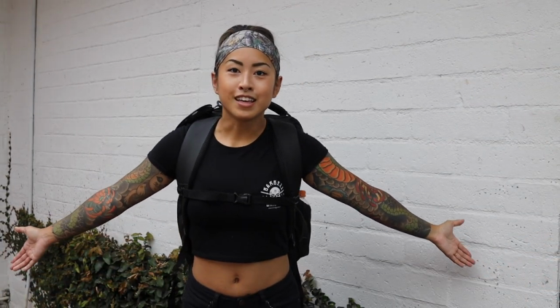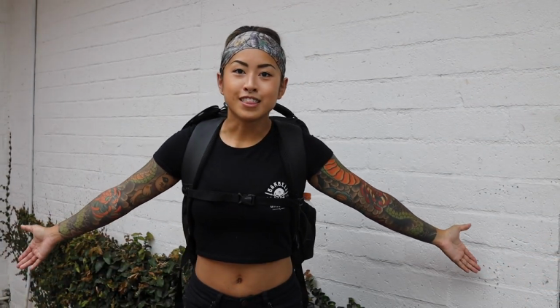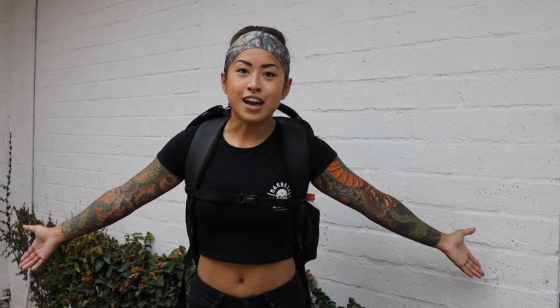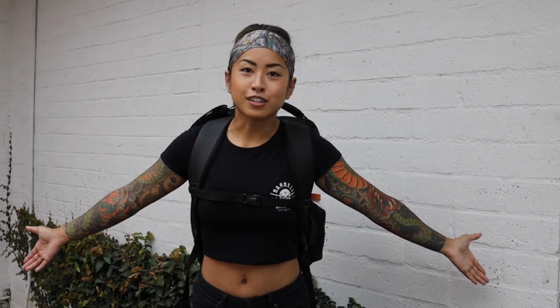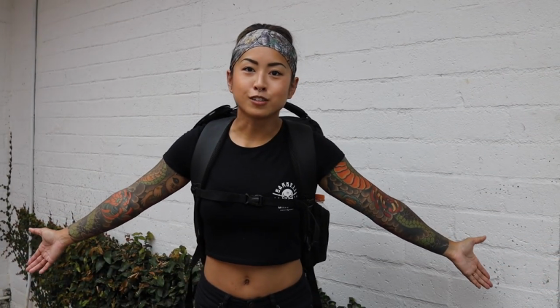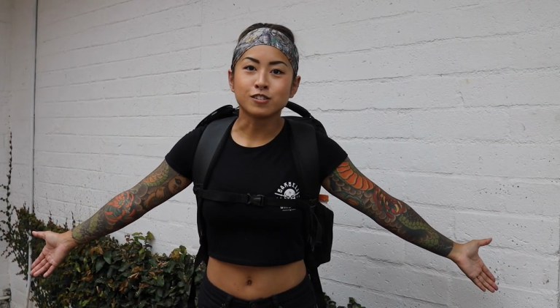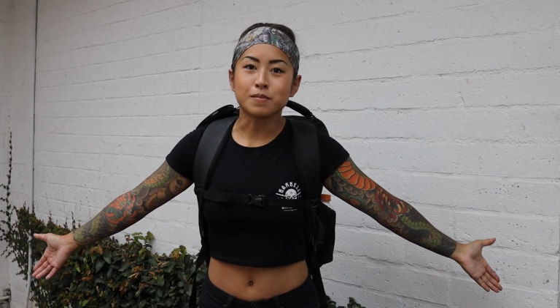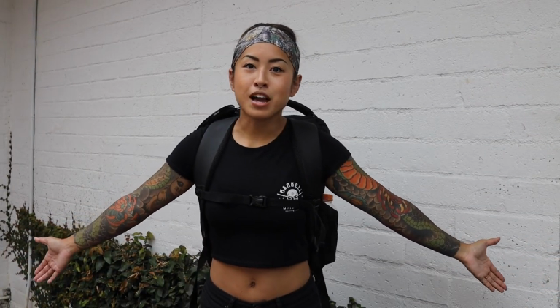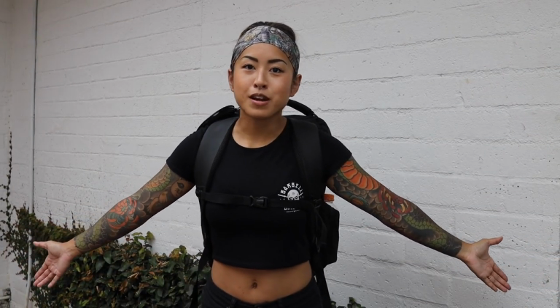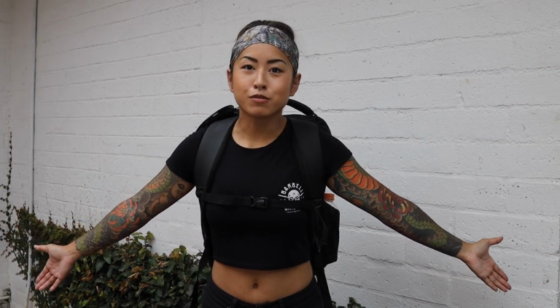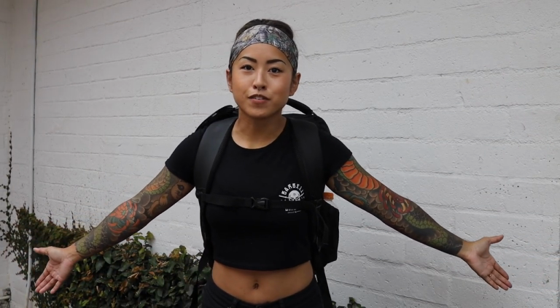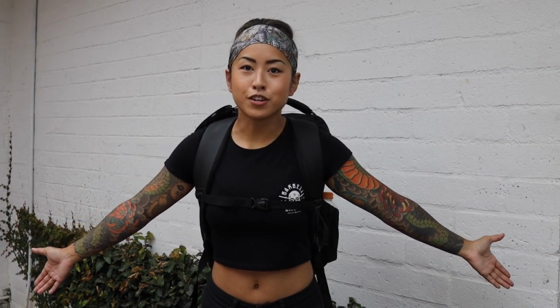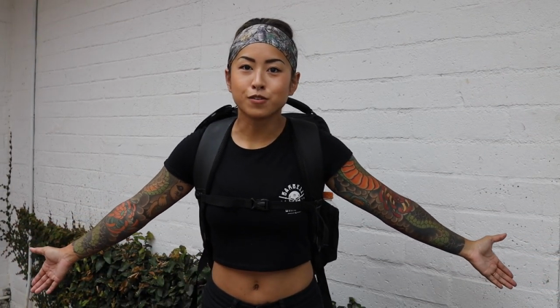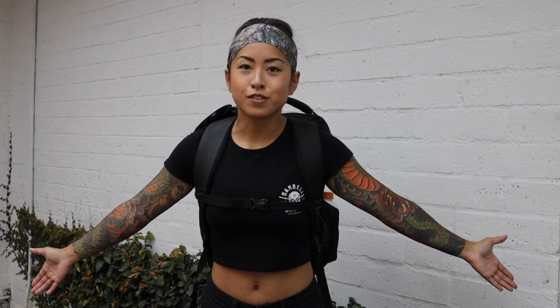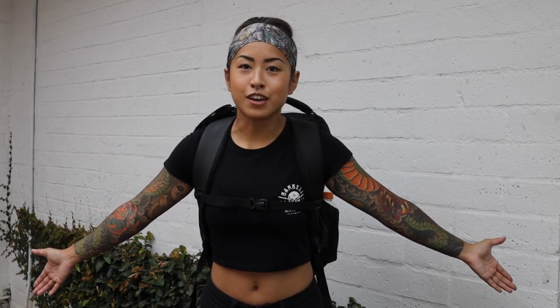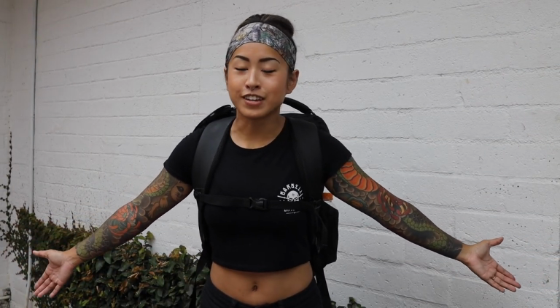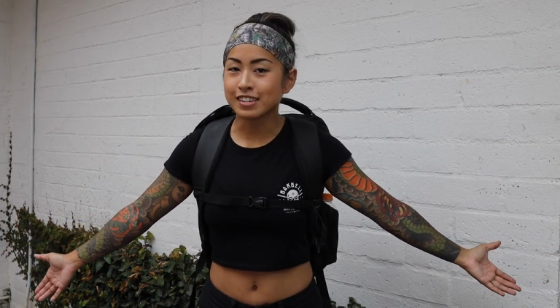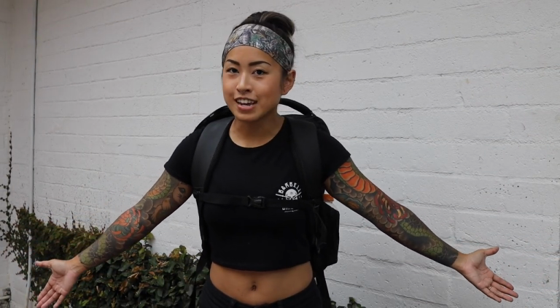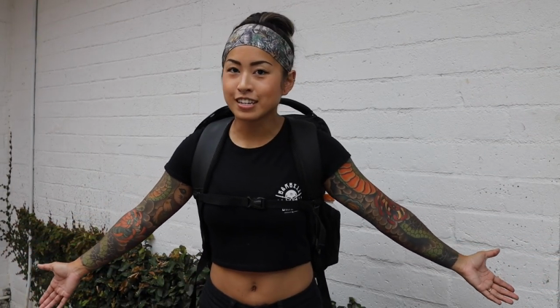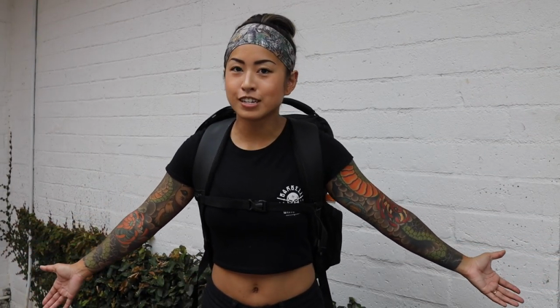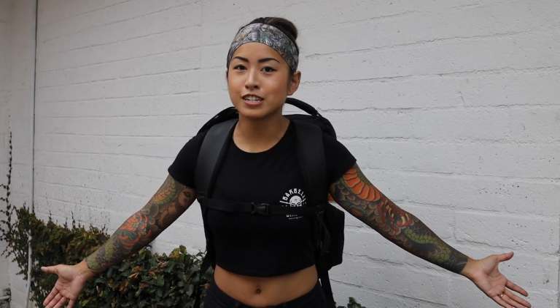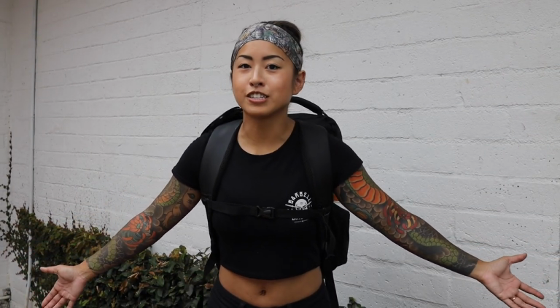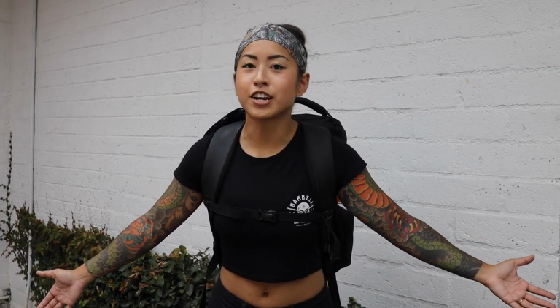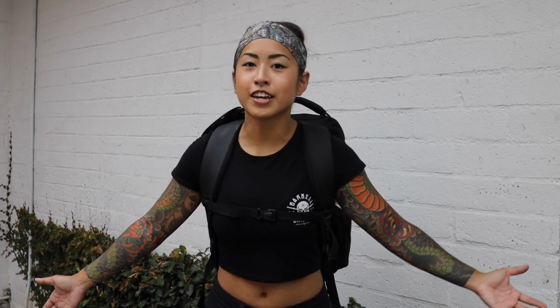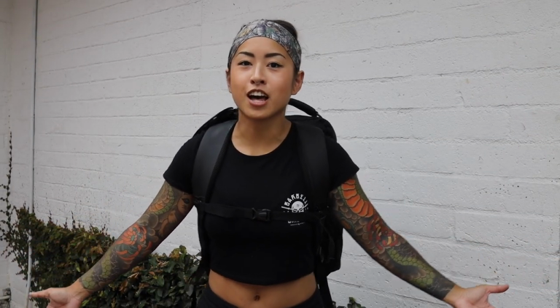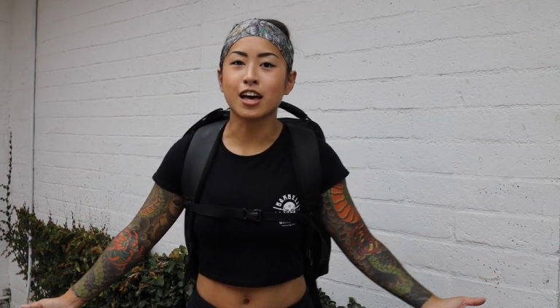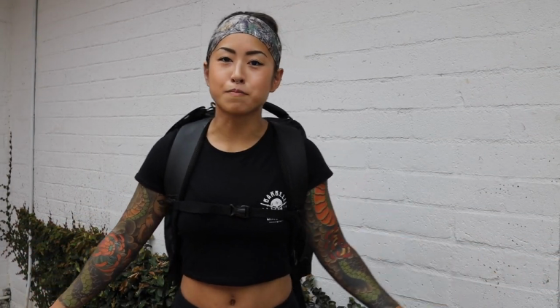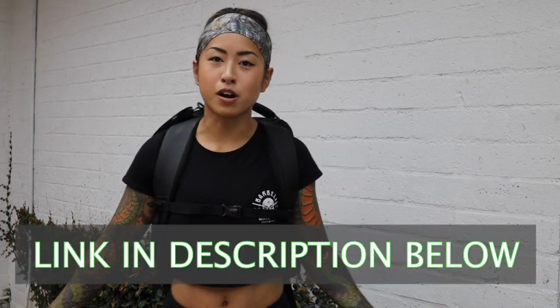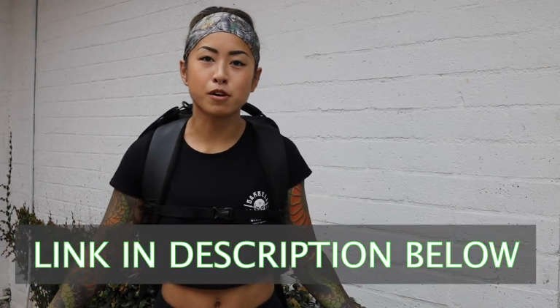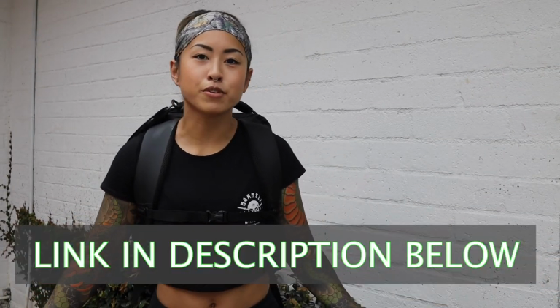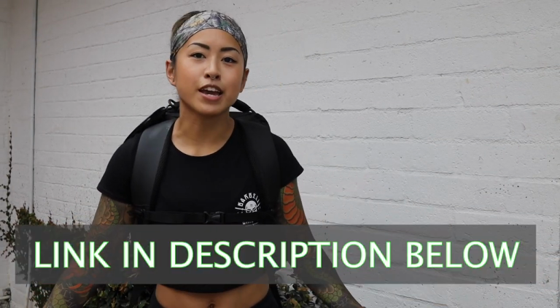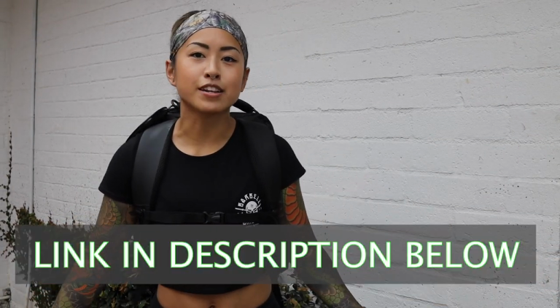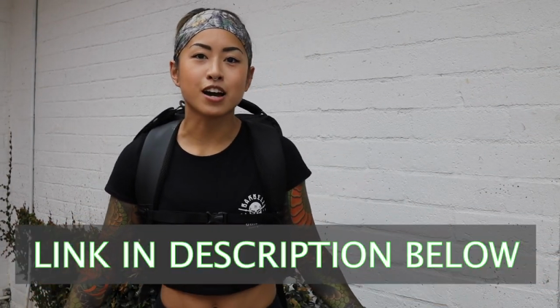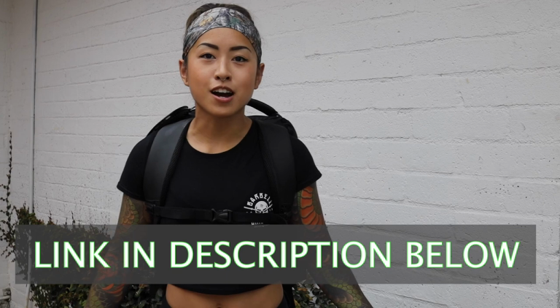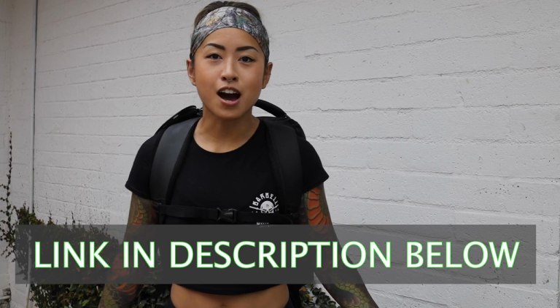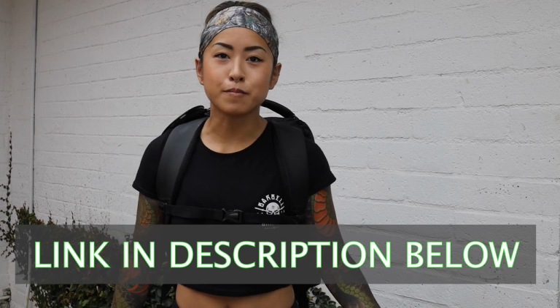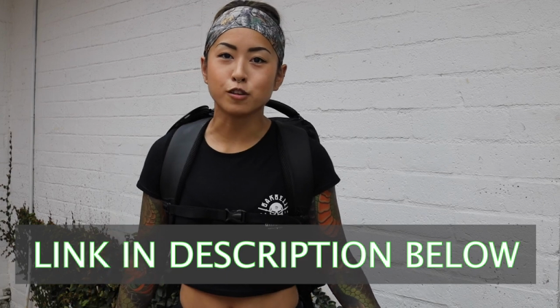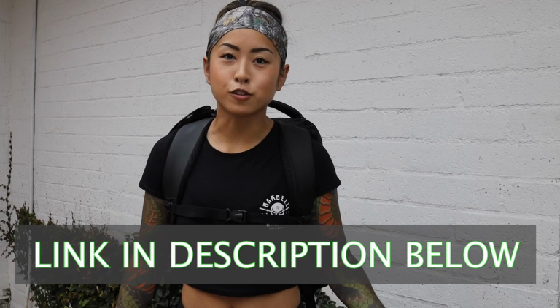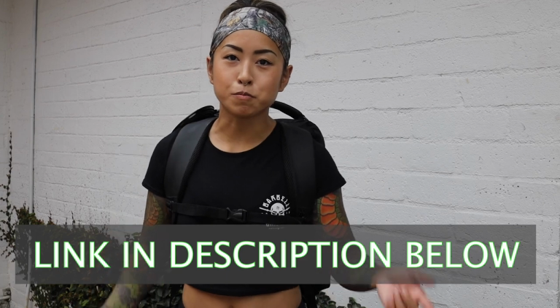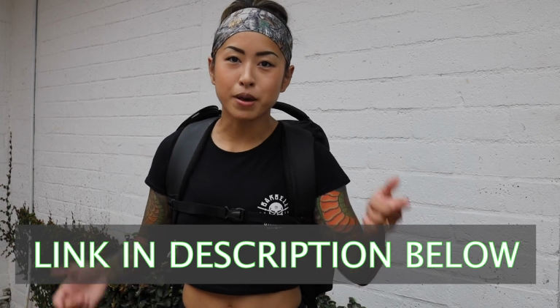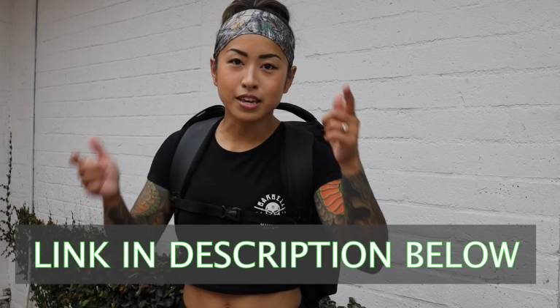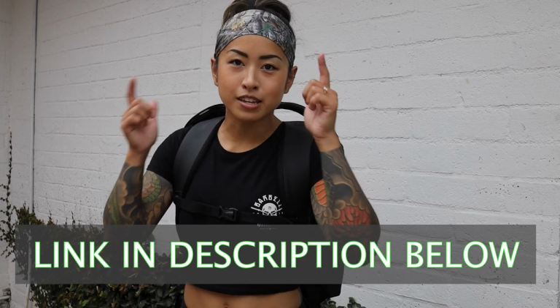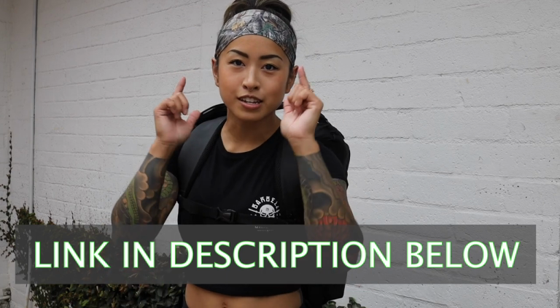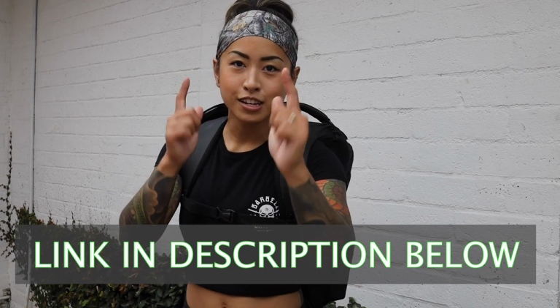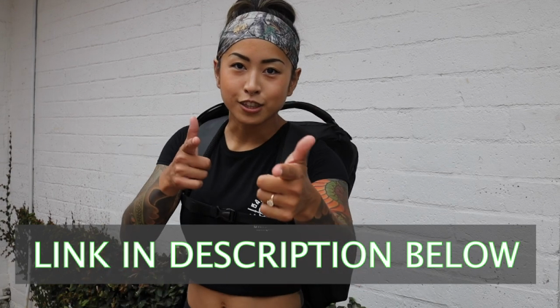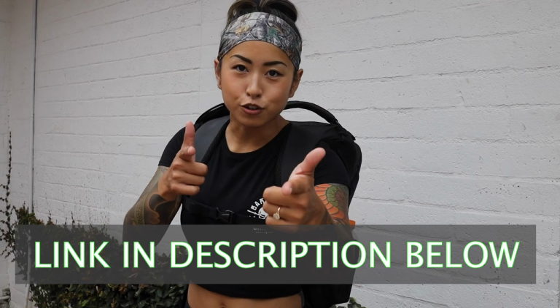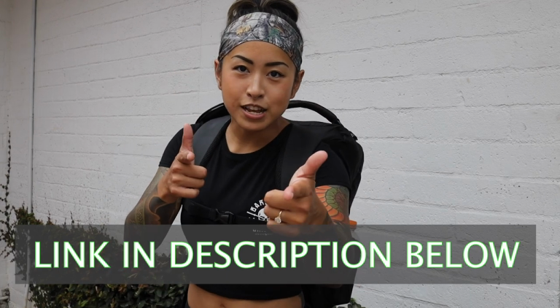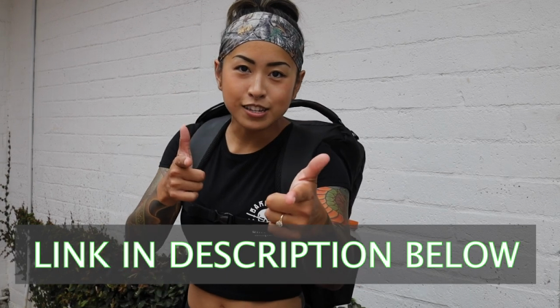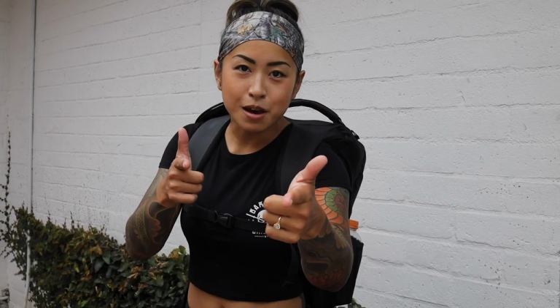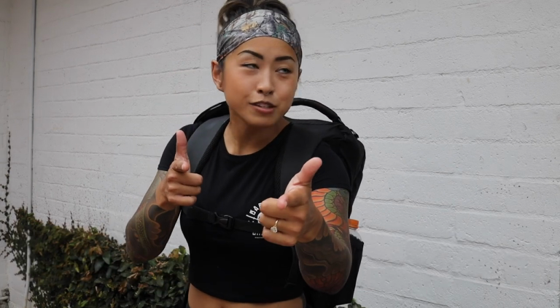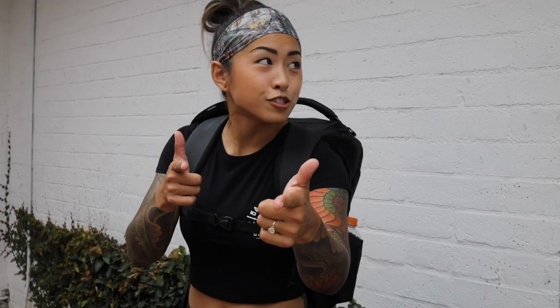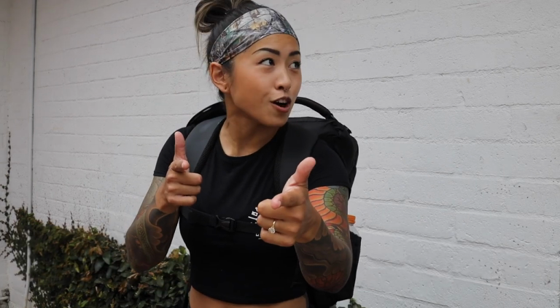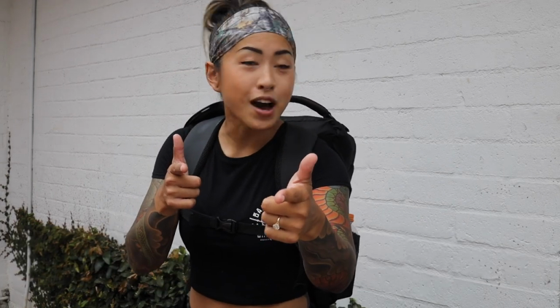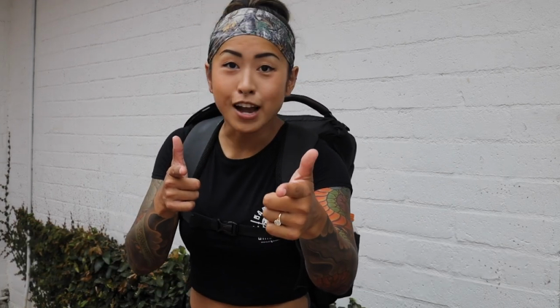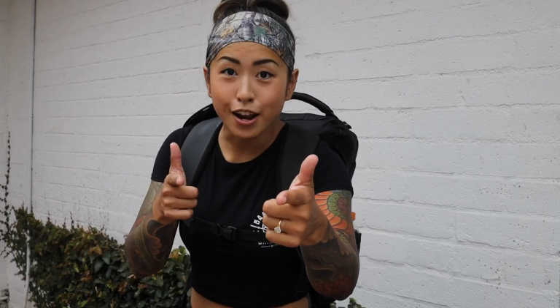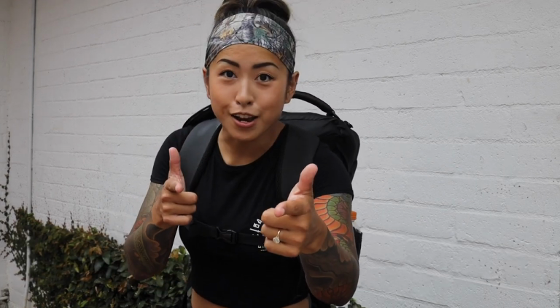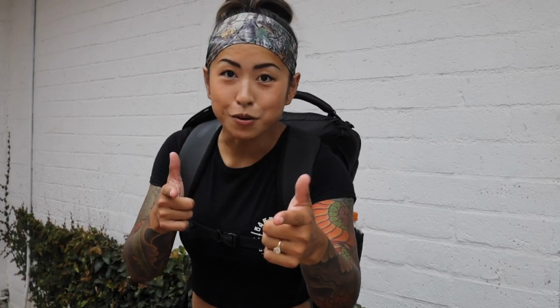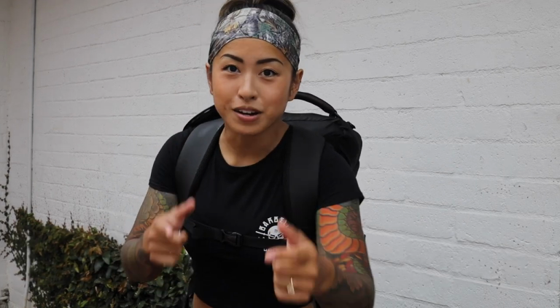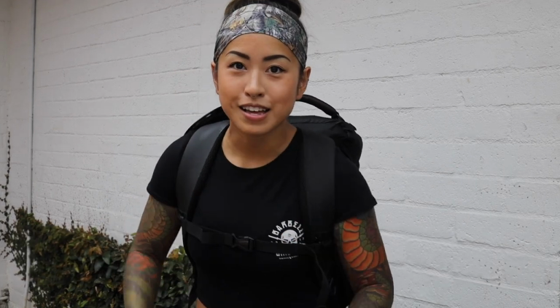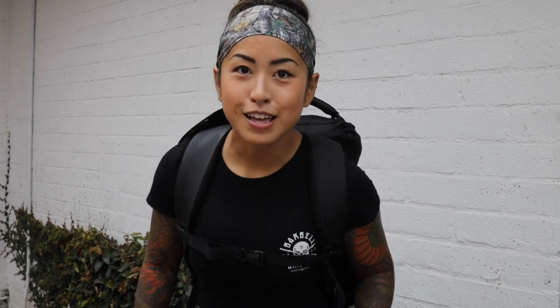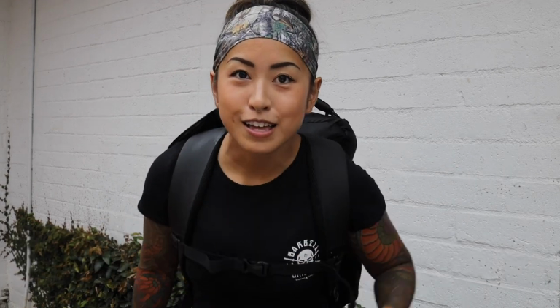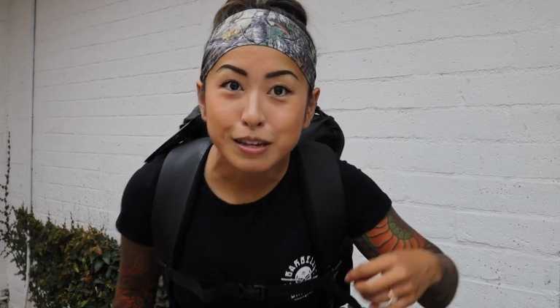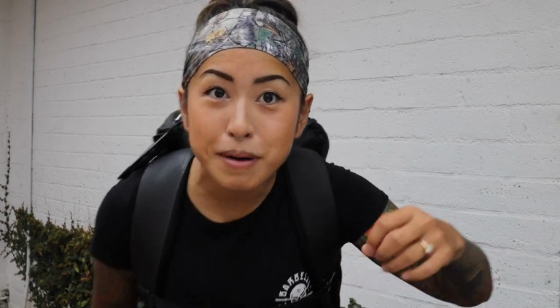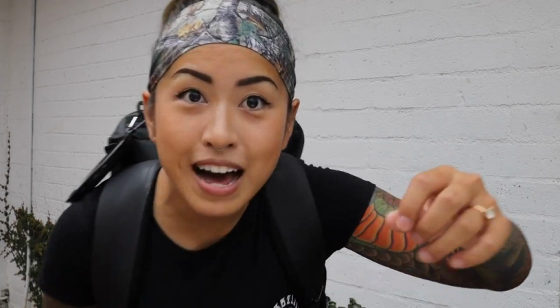That concludes the backpack review. If you guys liked it, check it out at barbellbrigade.com, use code bacon — the train's coming so I gotta go. Goodbye!